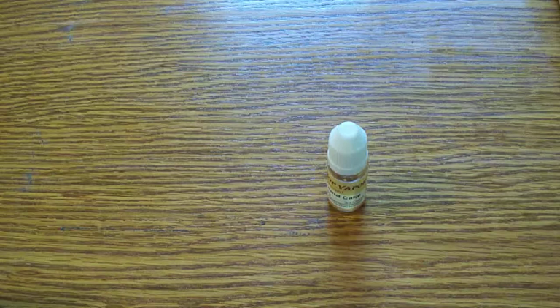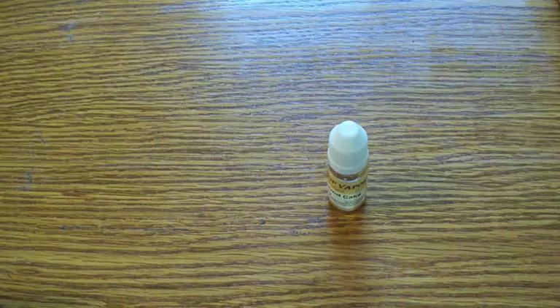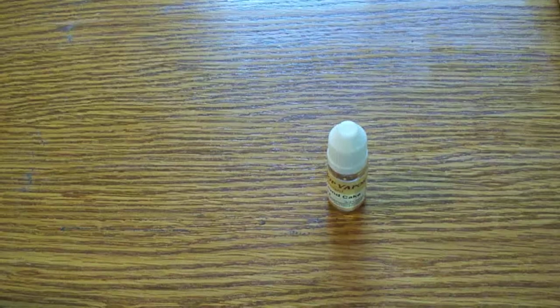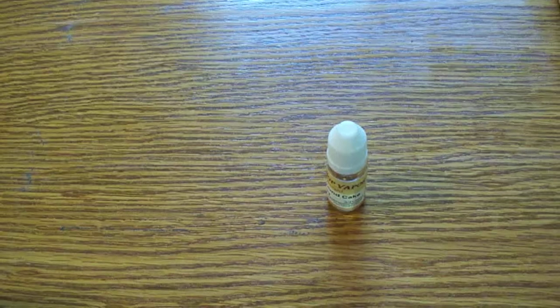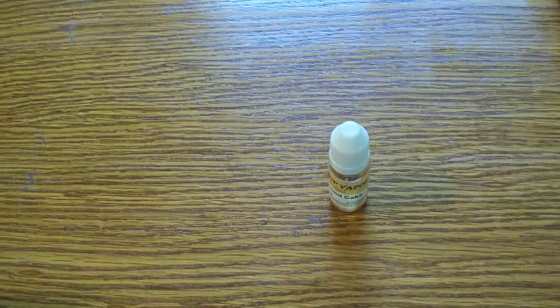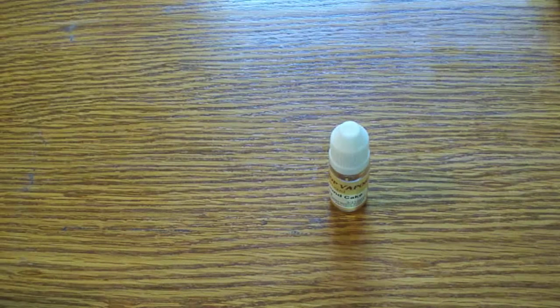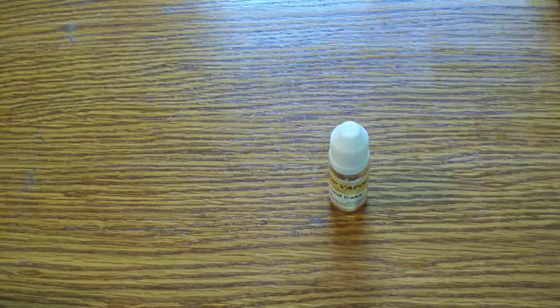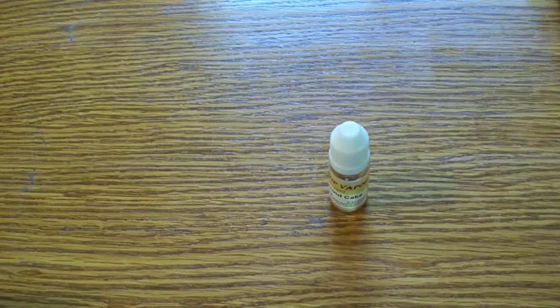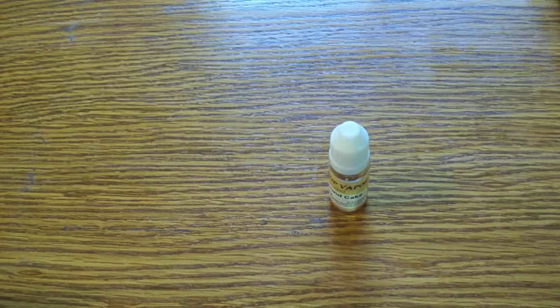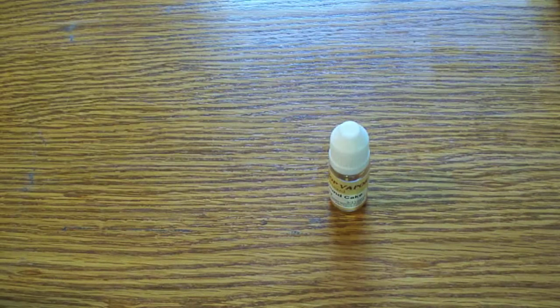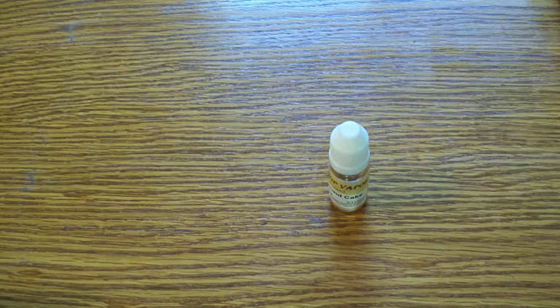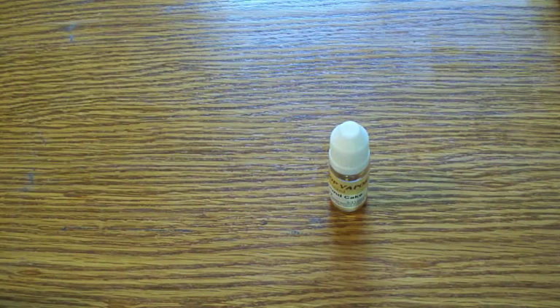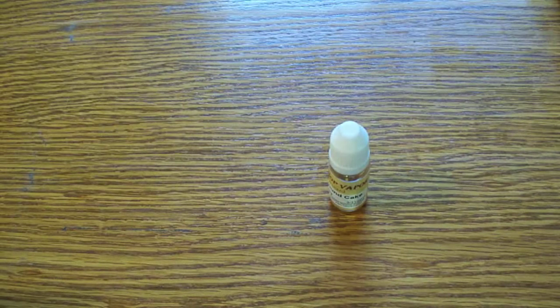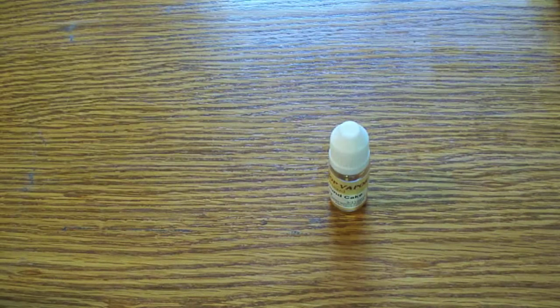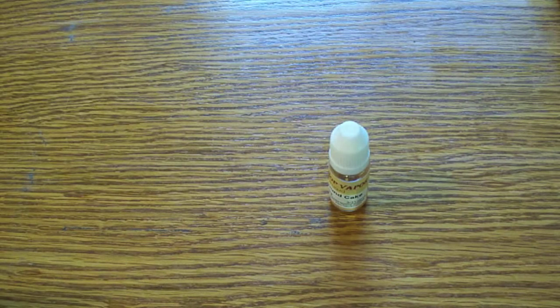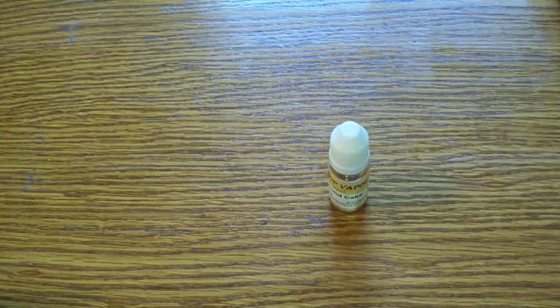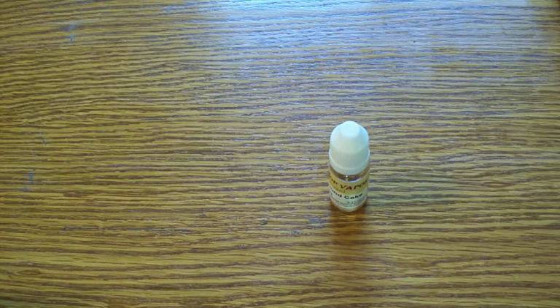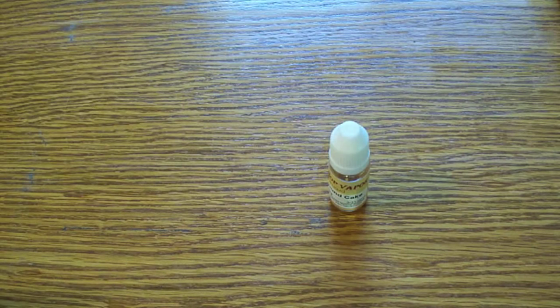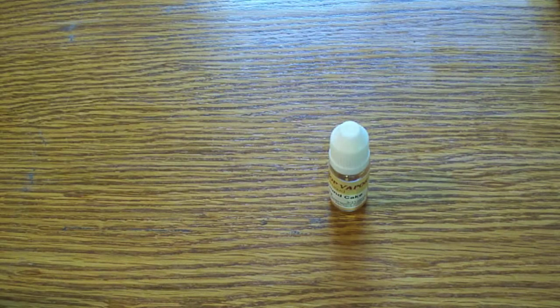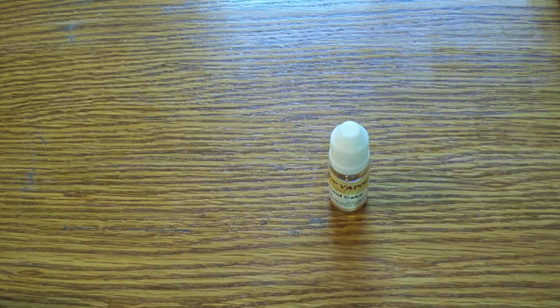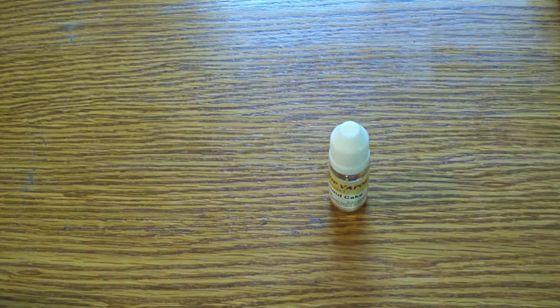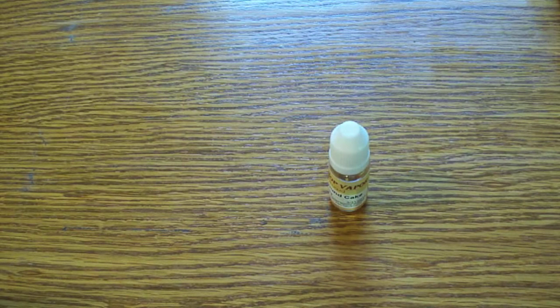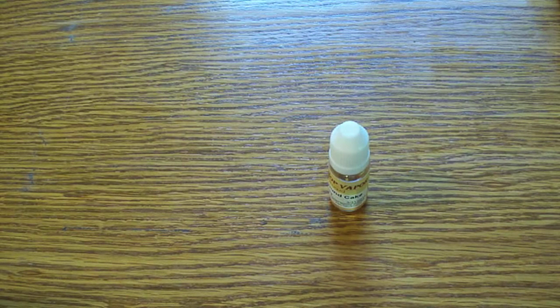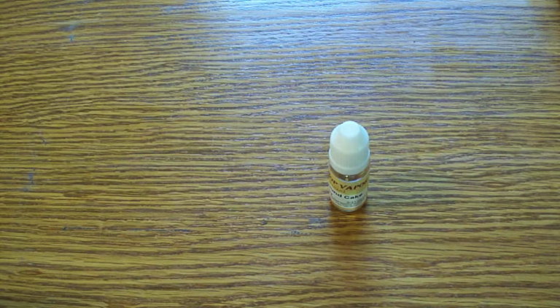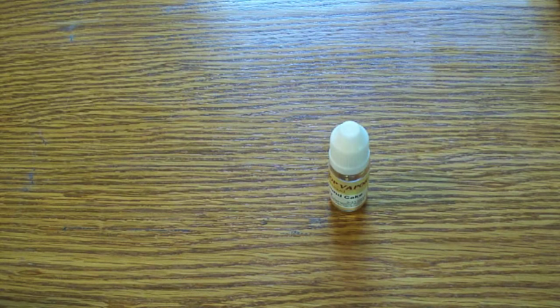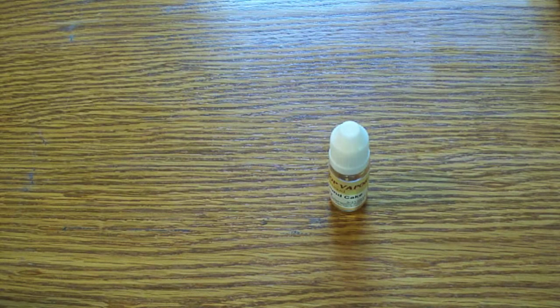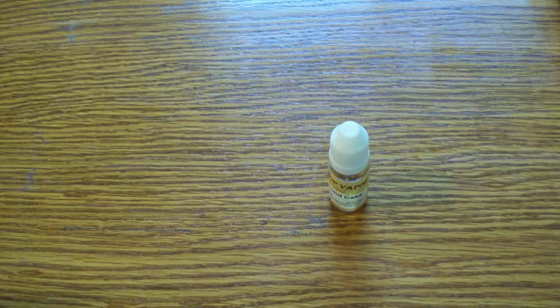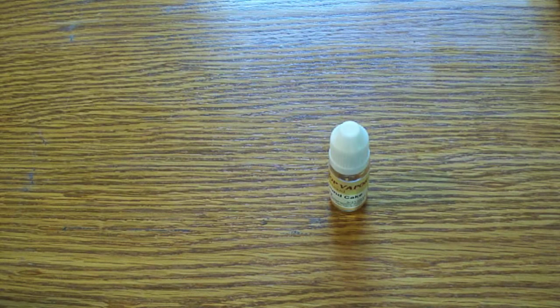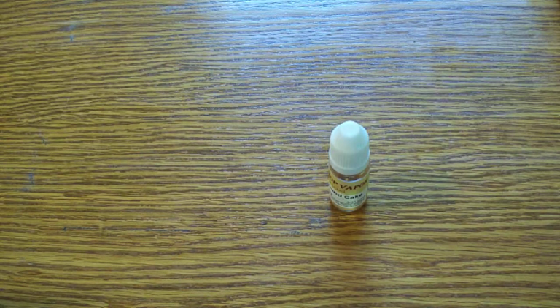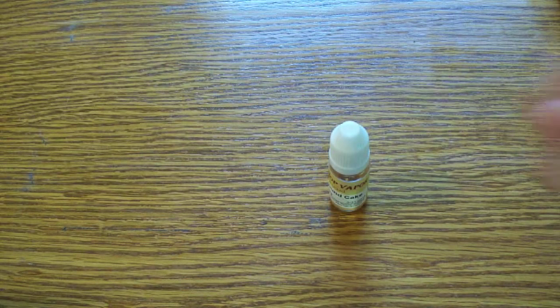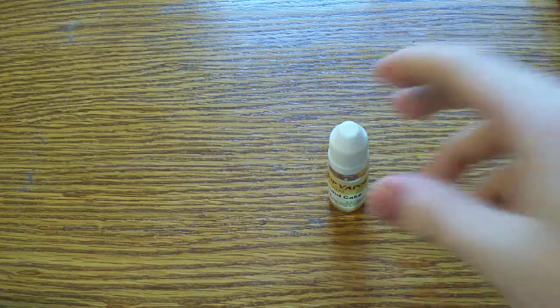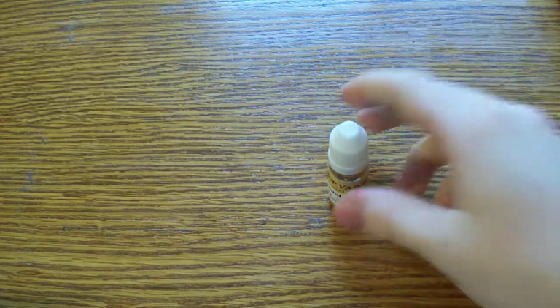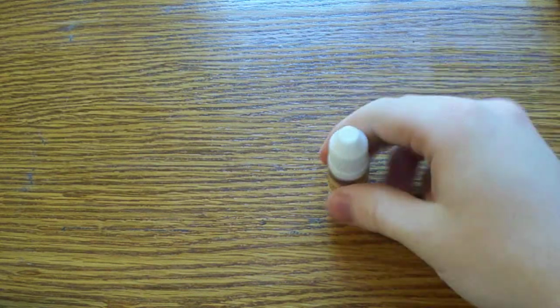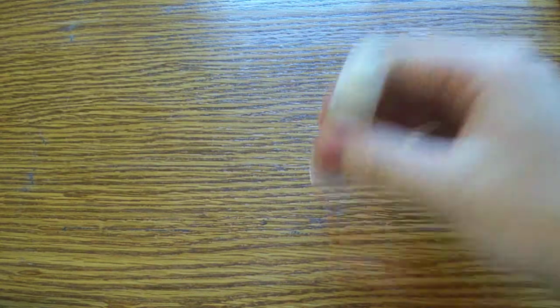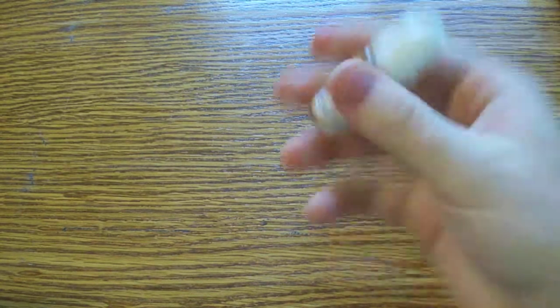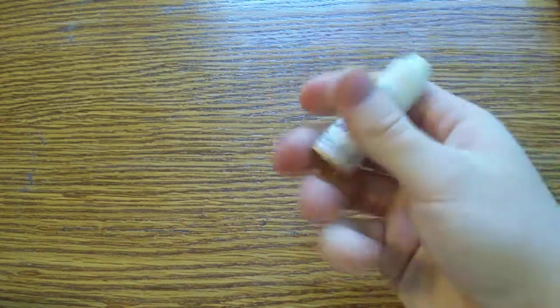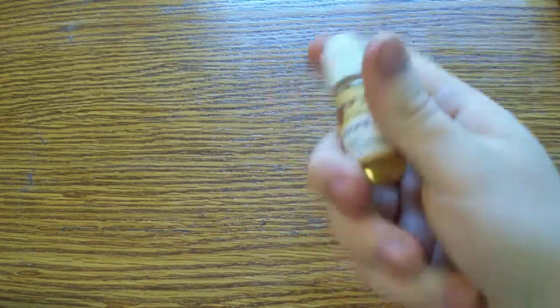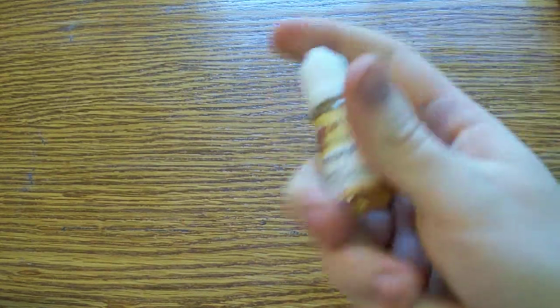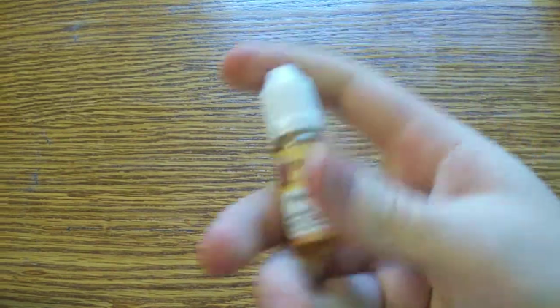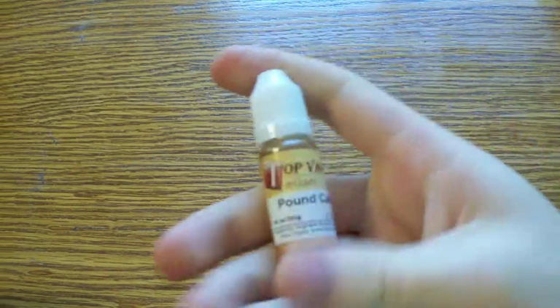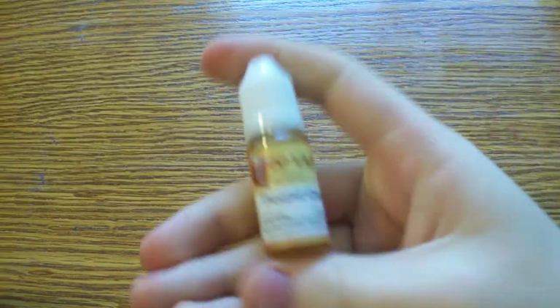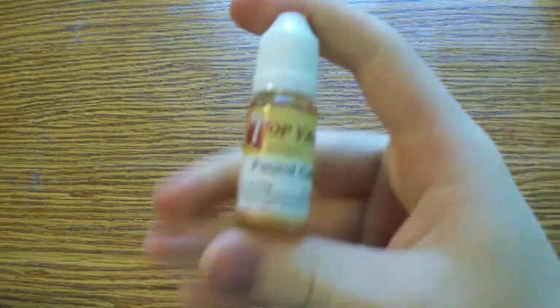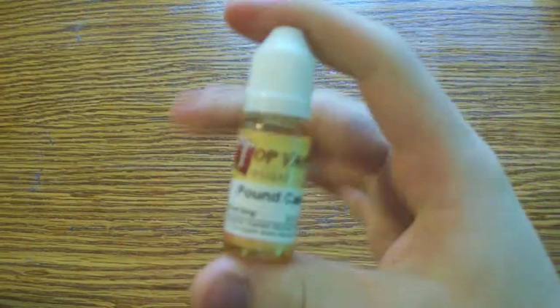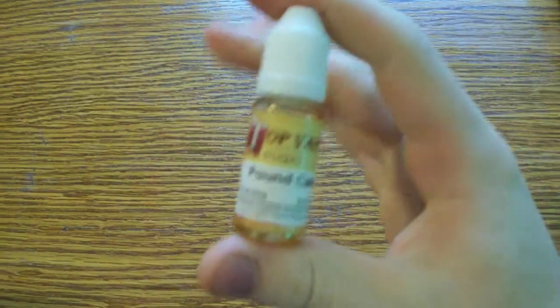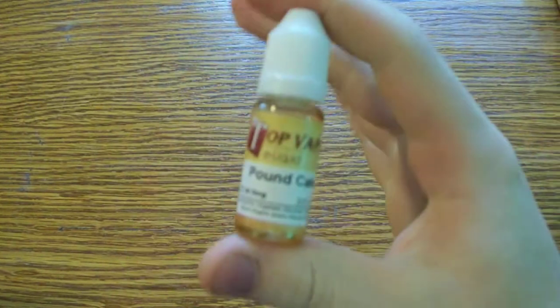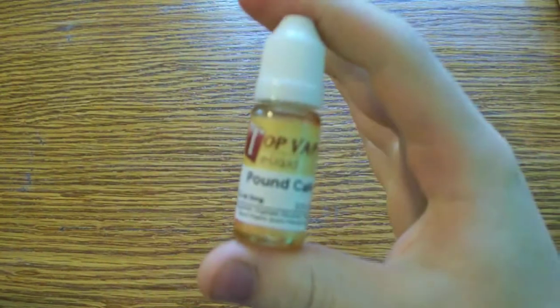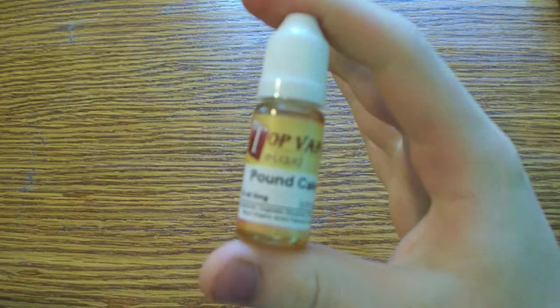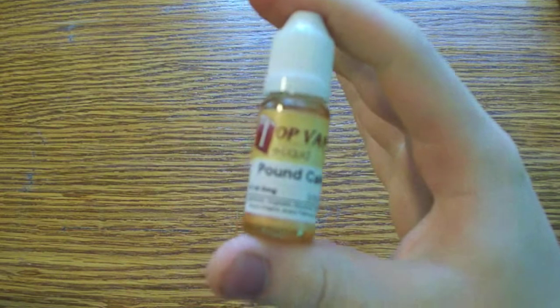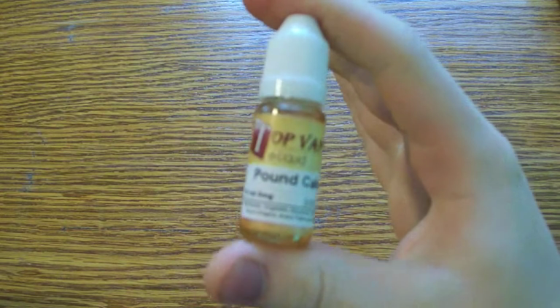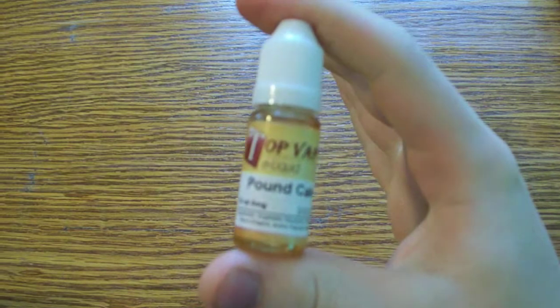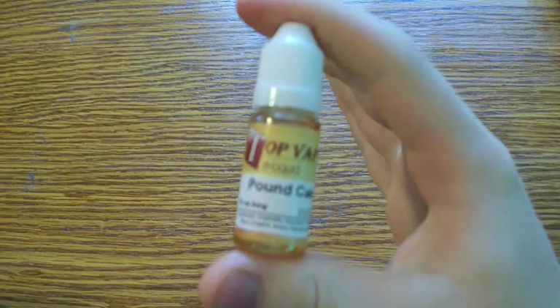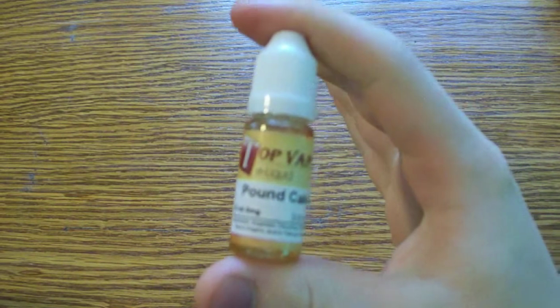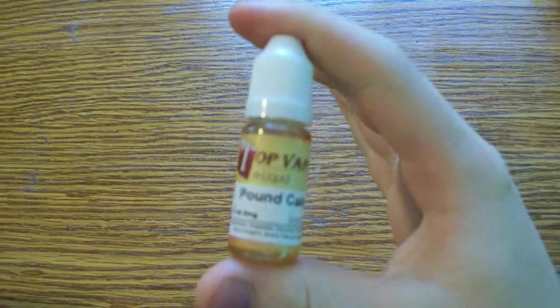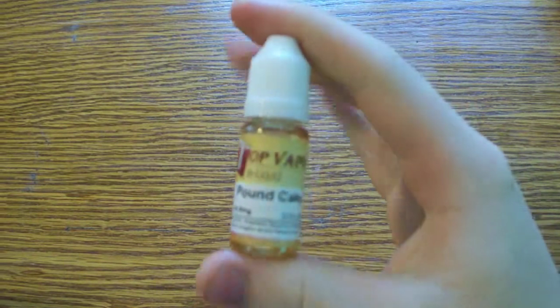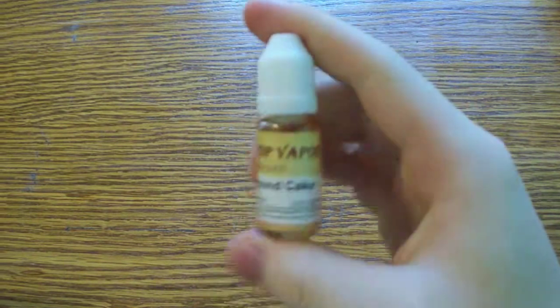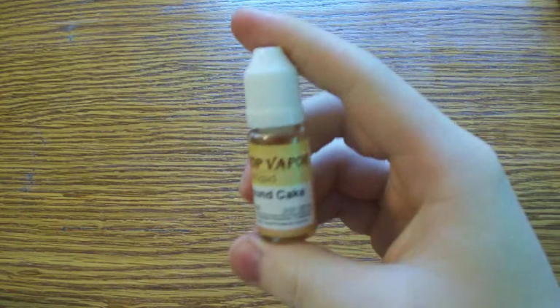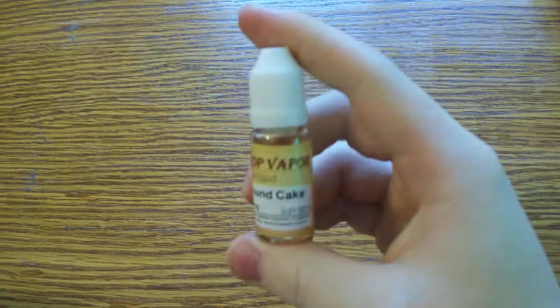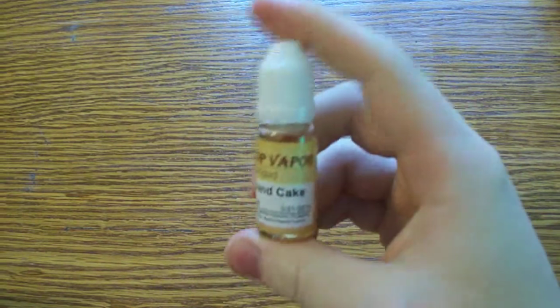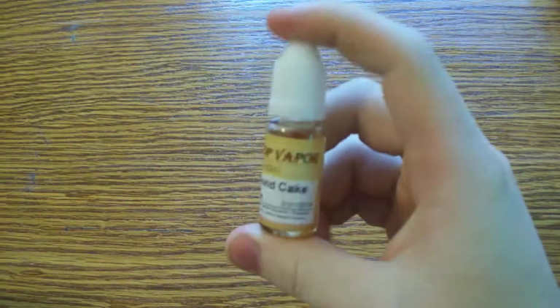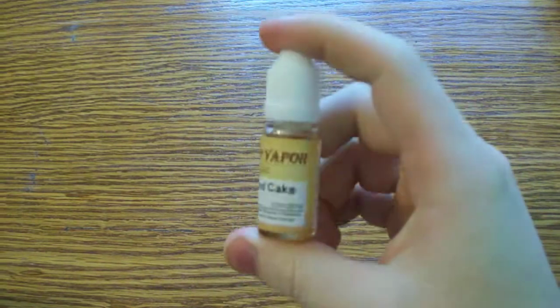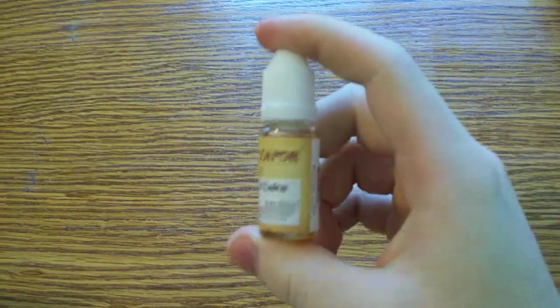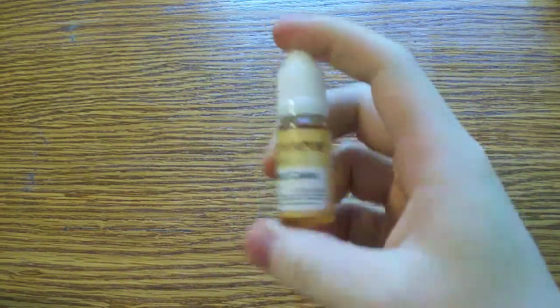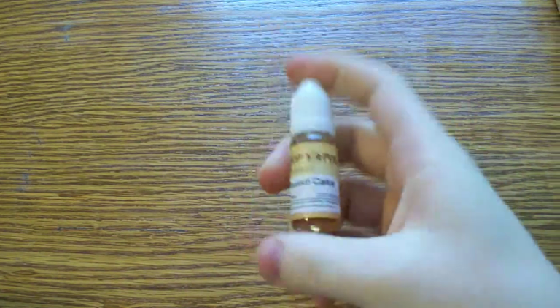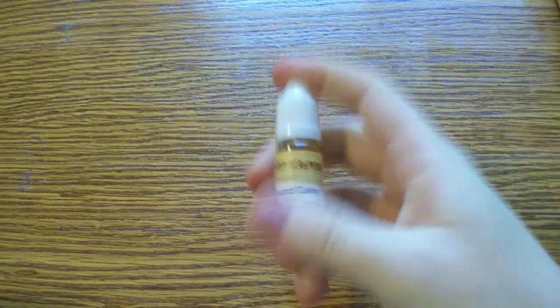Hello everyone, Smokey Smokes here. We're going to be doing an e-liquid review on this Top Vapor Pound Cake. 10ml bottle, no nicotine, no menthol.